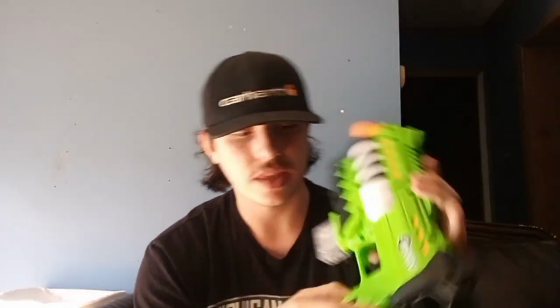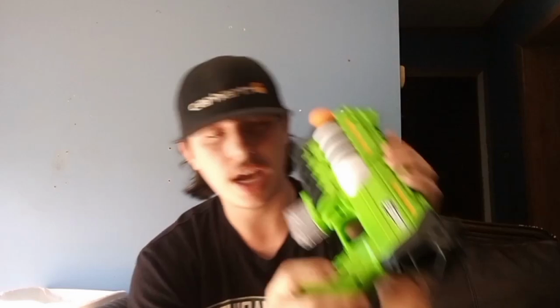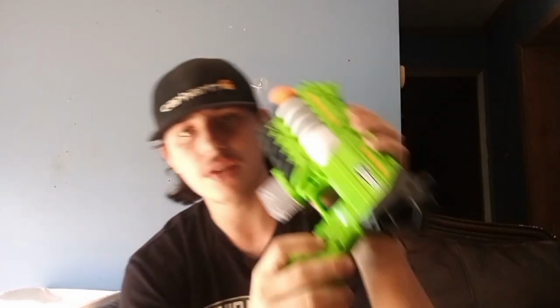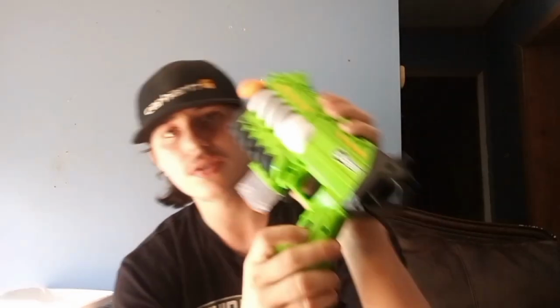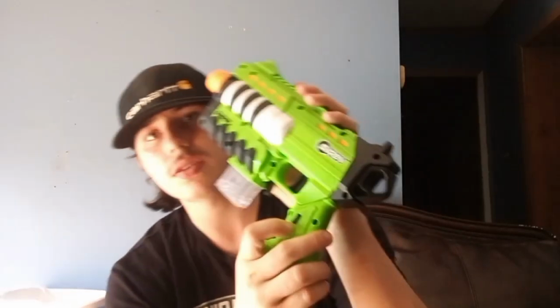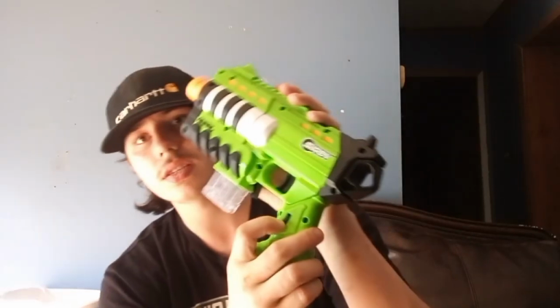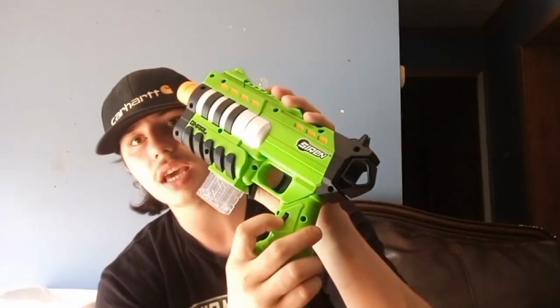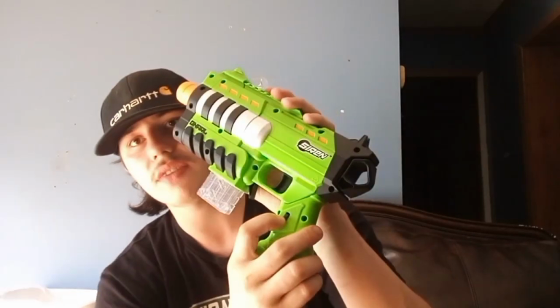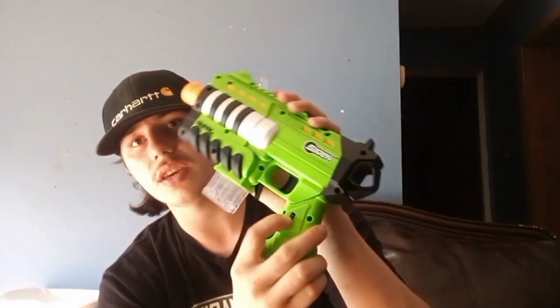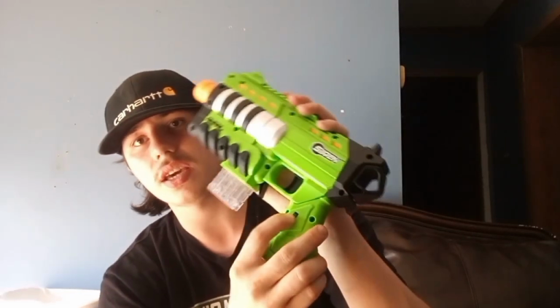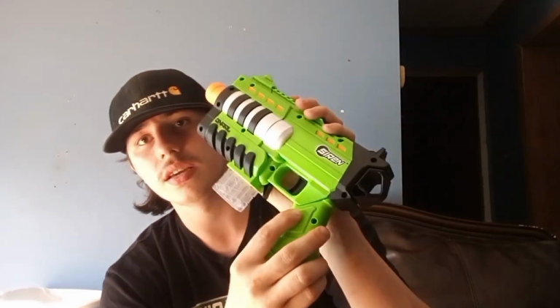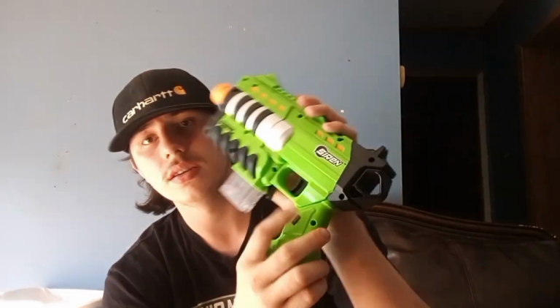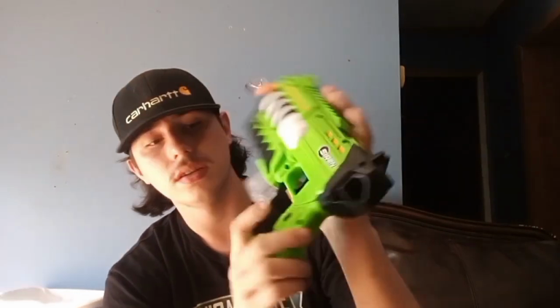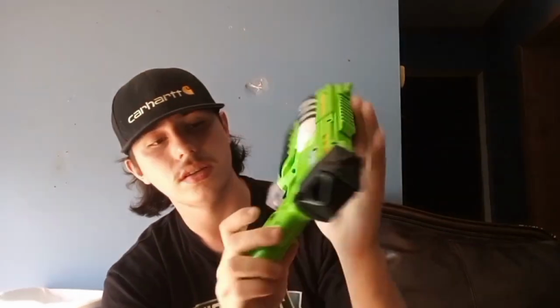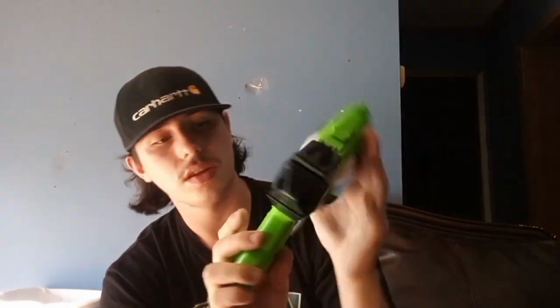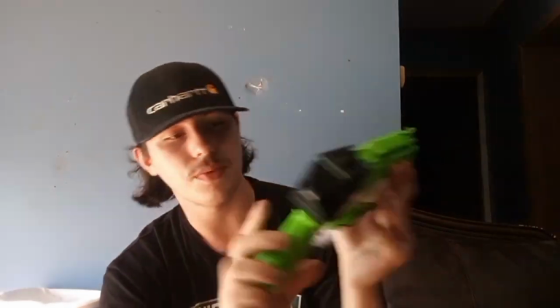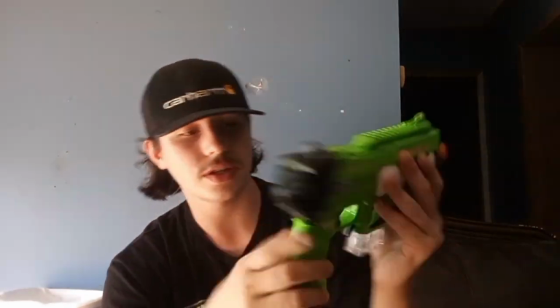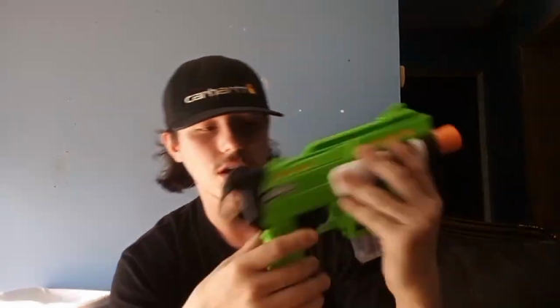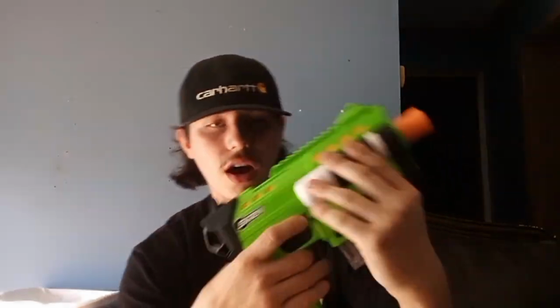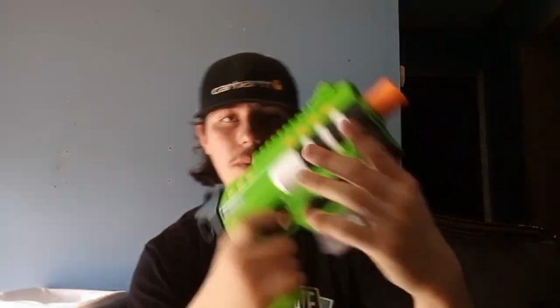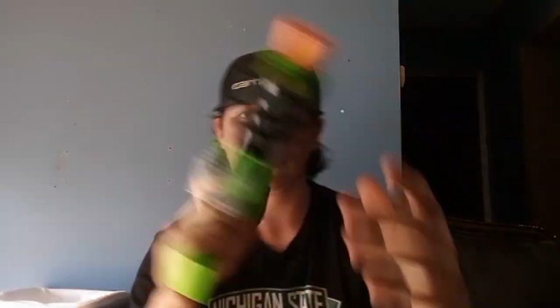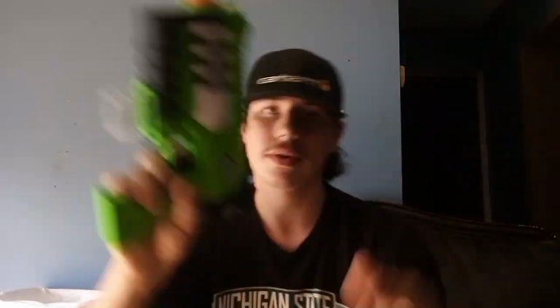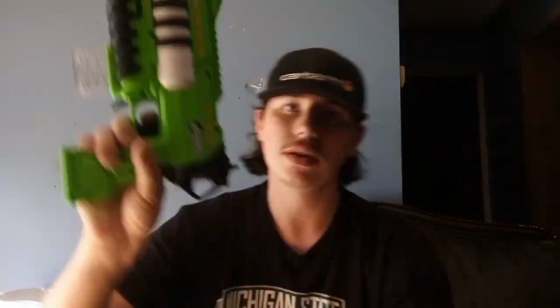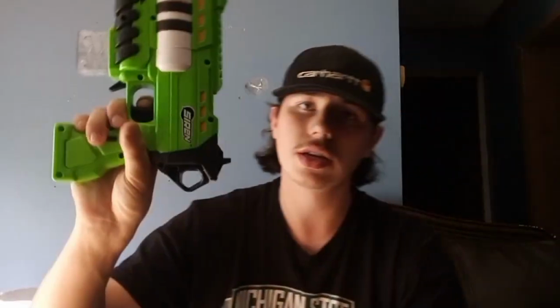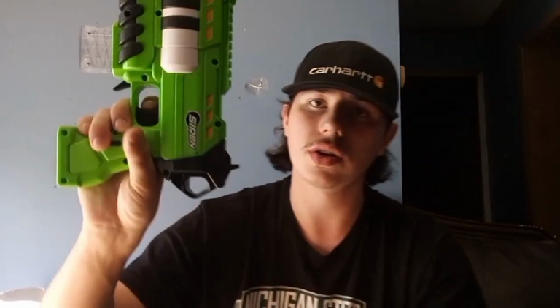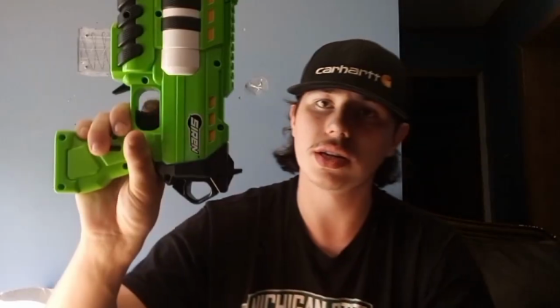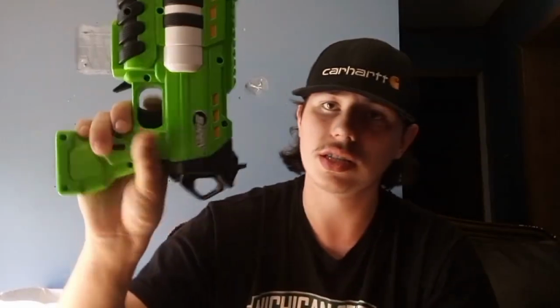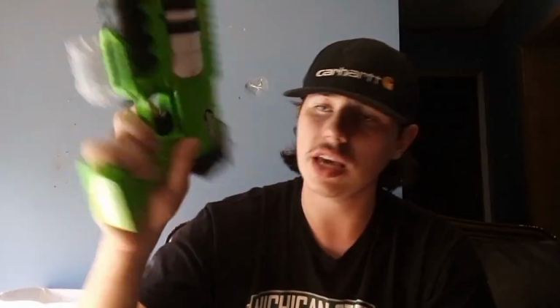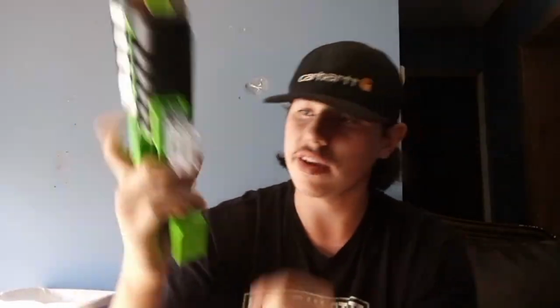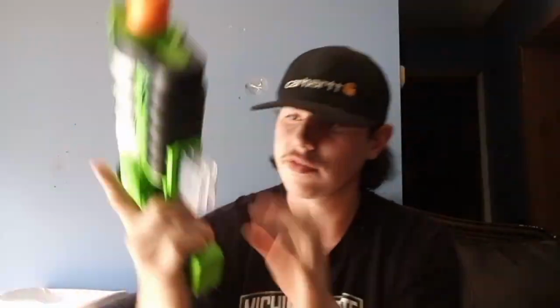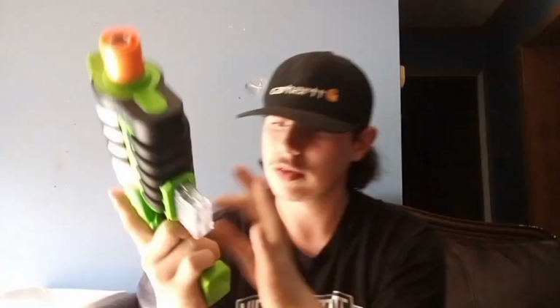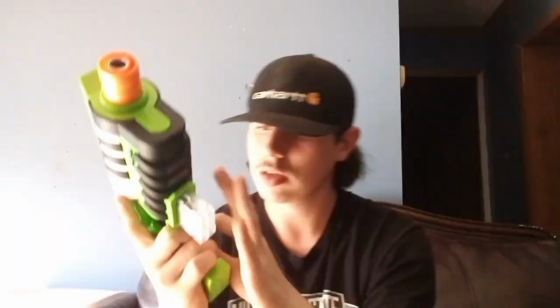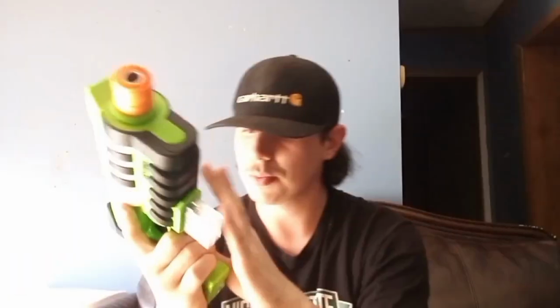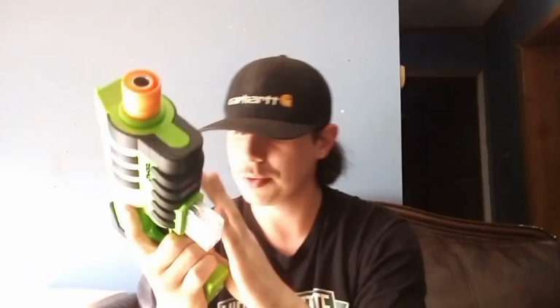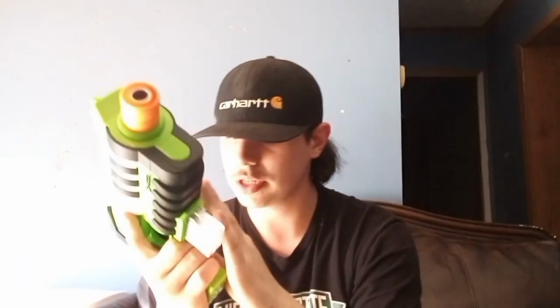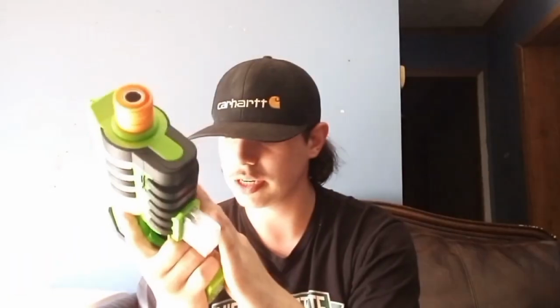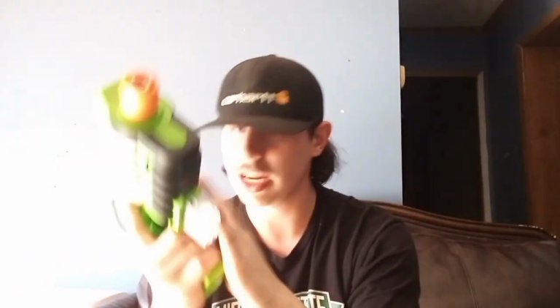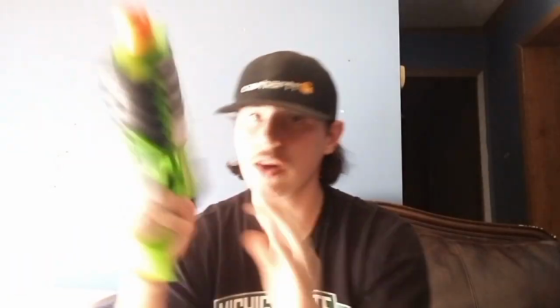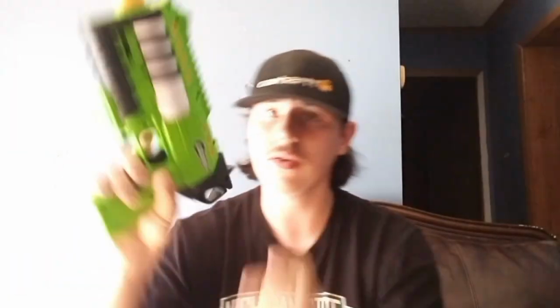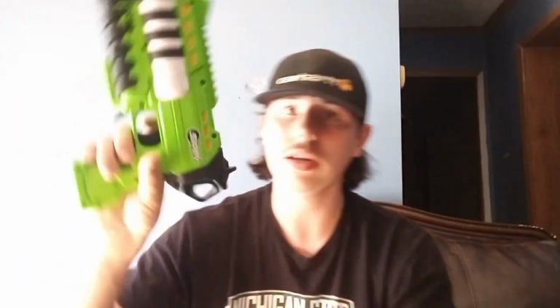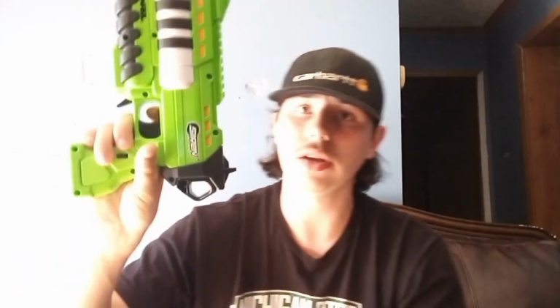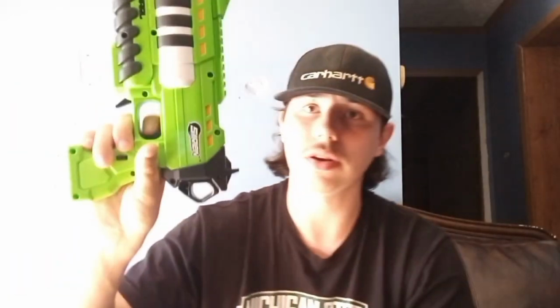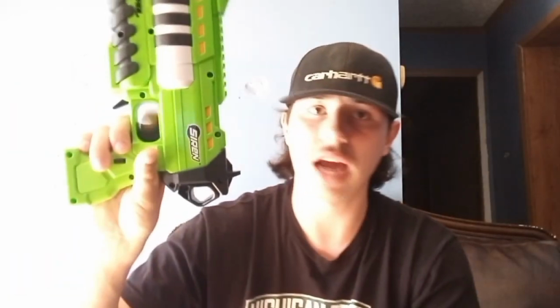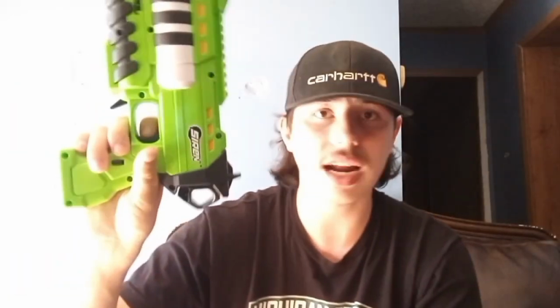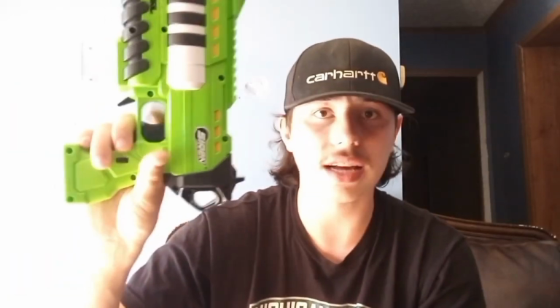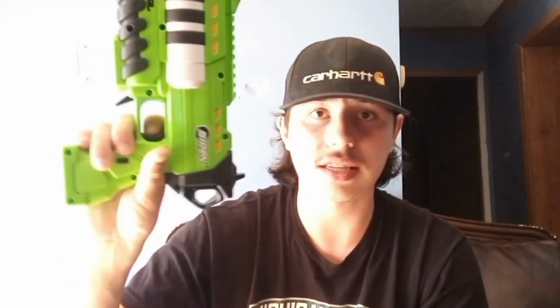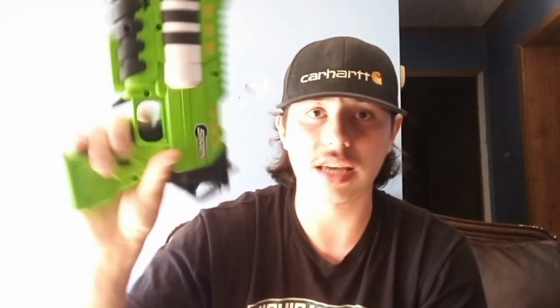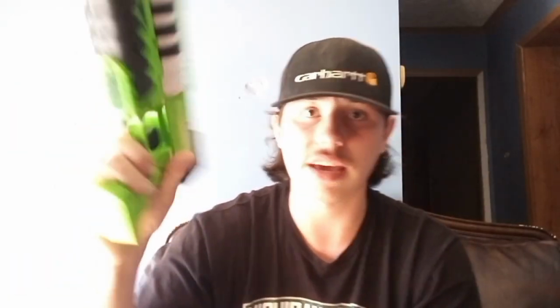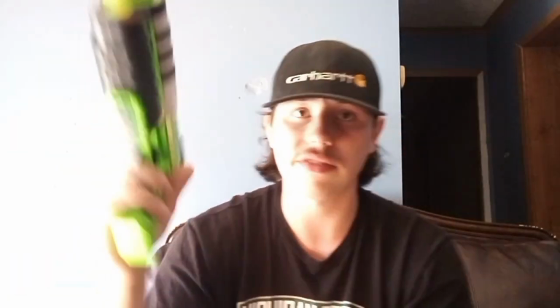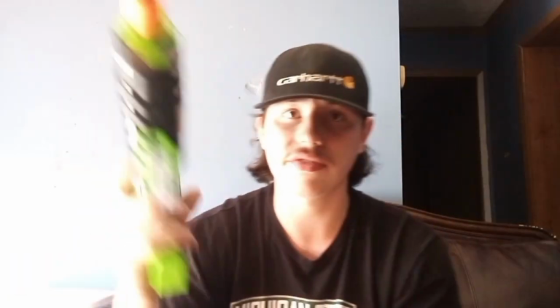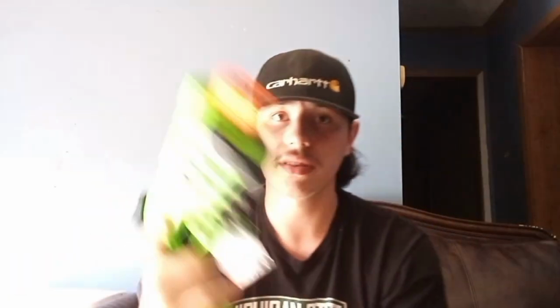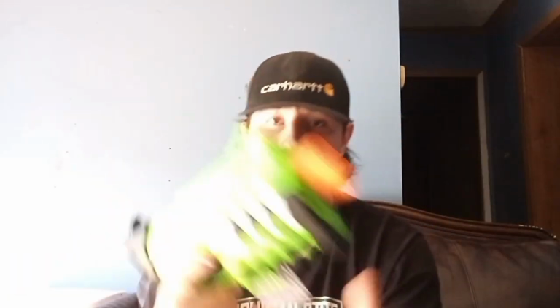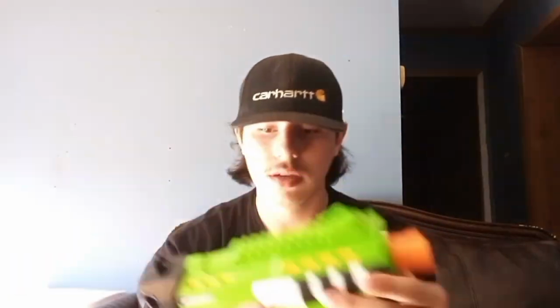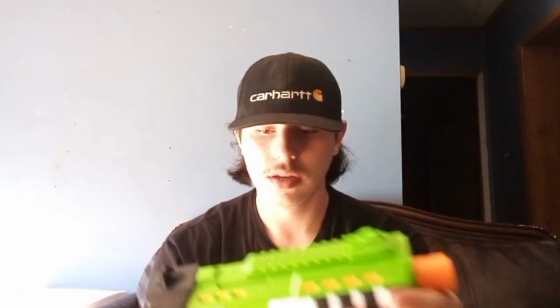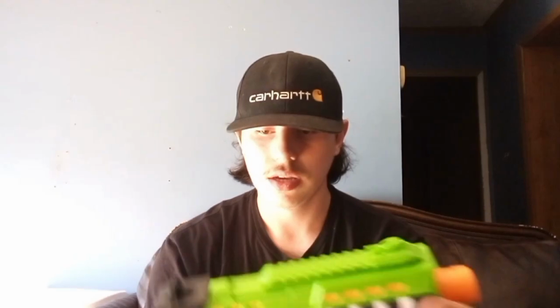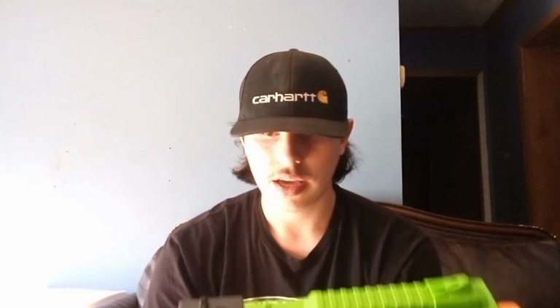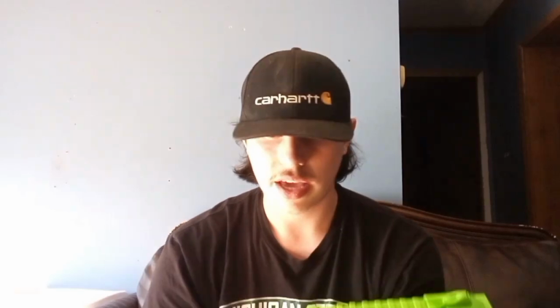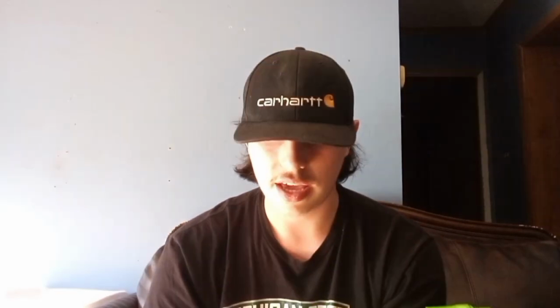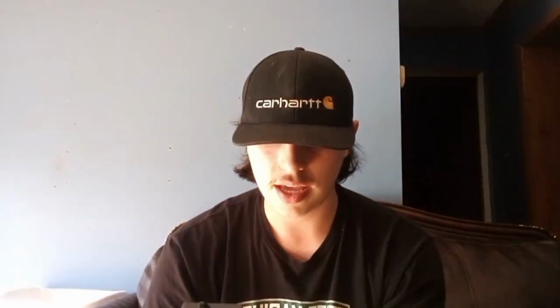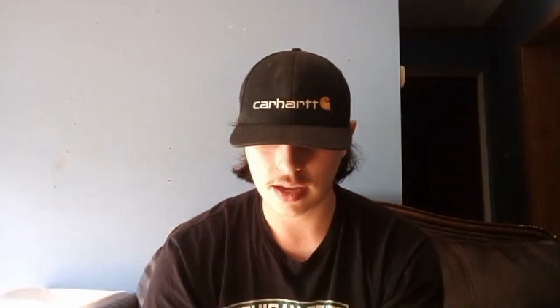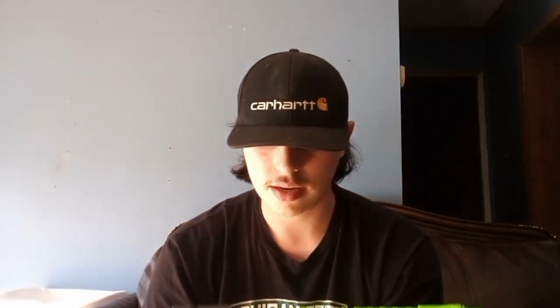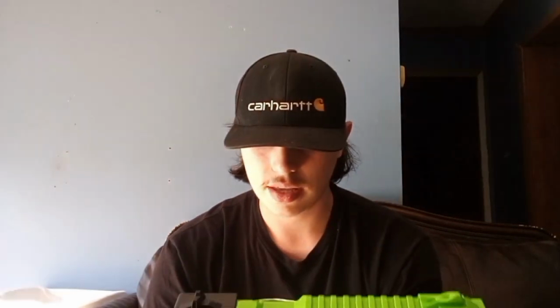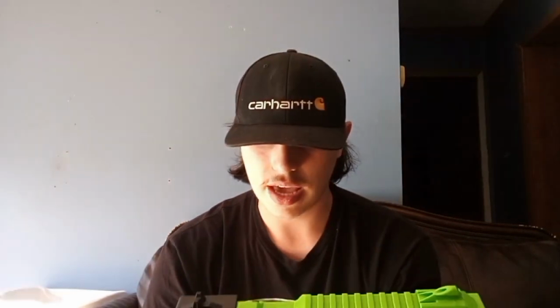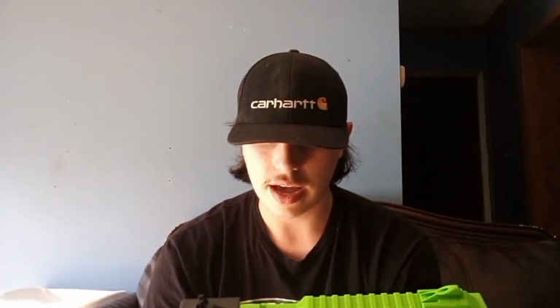Now to the safety. You push it up, you're unsafe. Push it down, you're not unsafe.